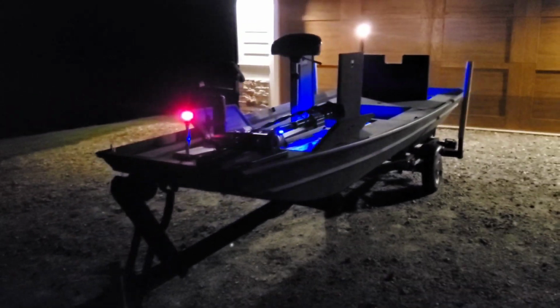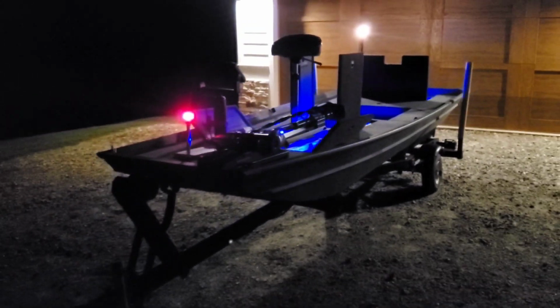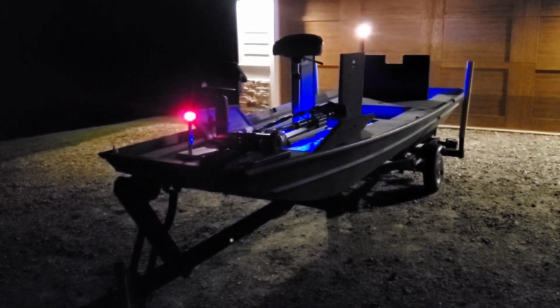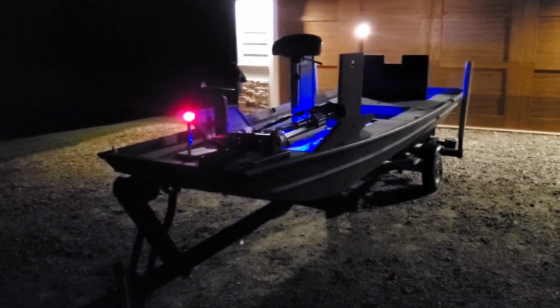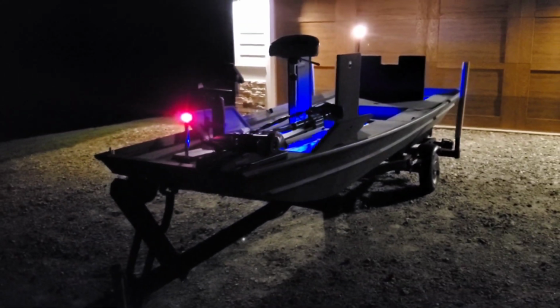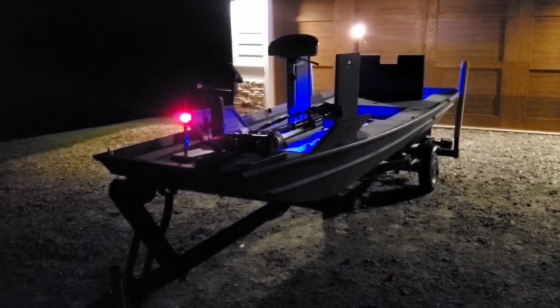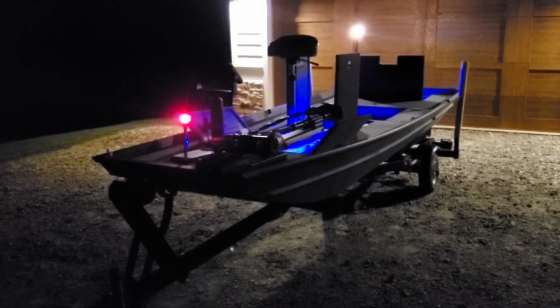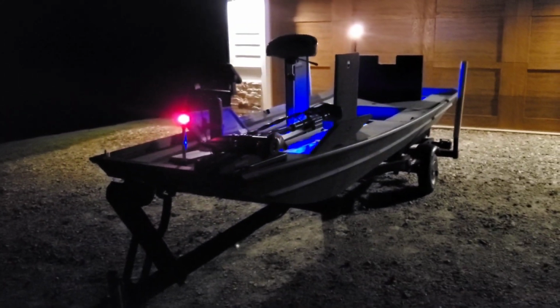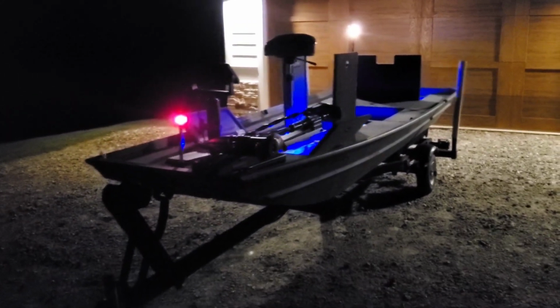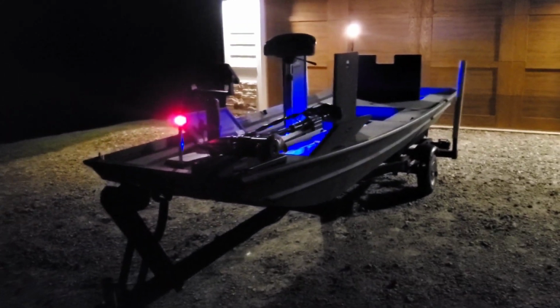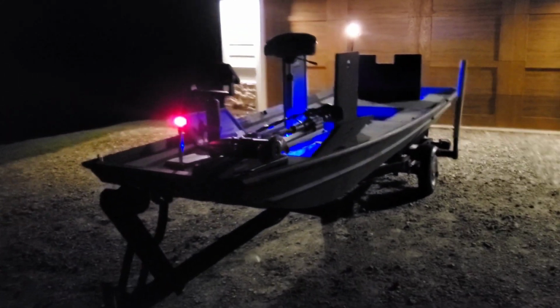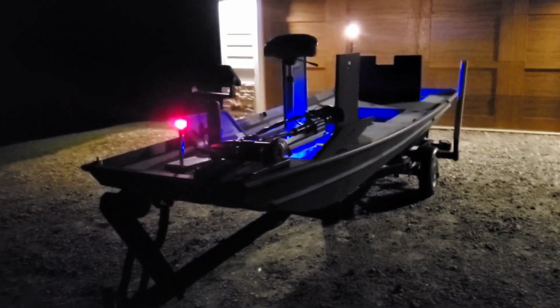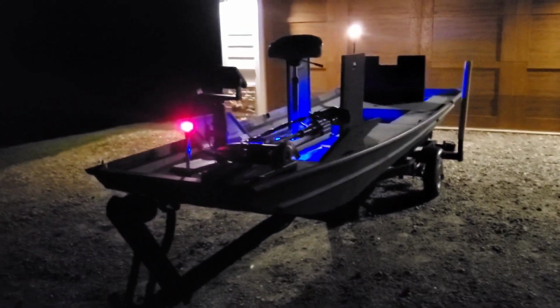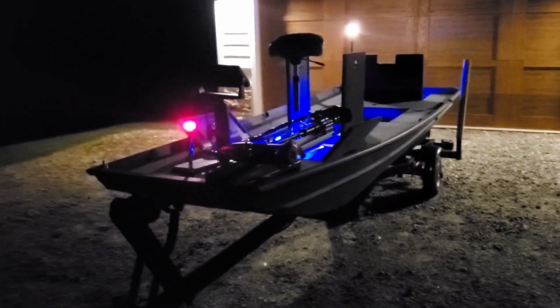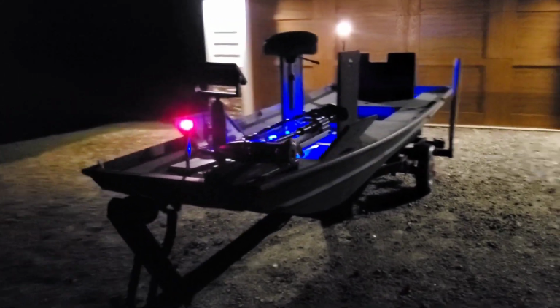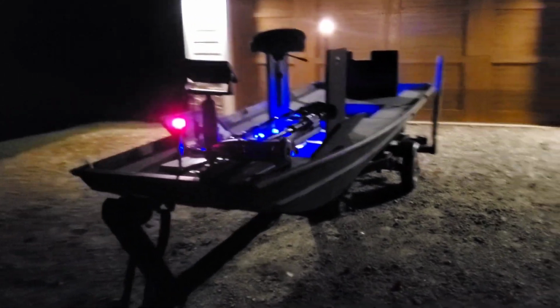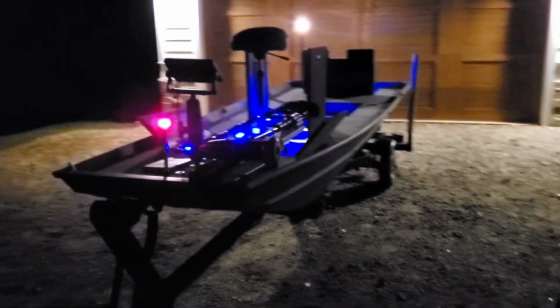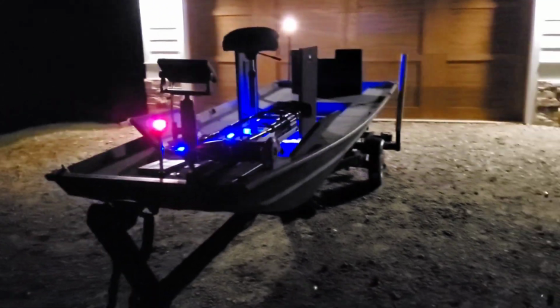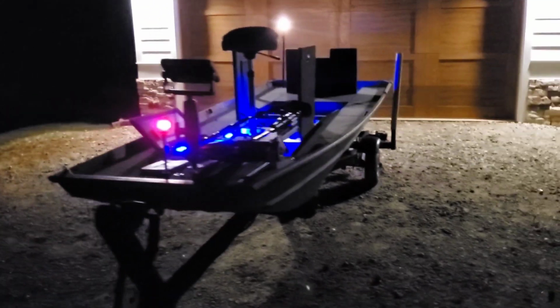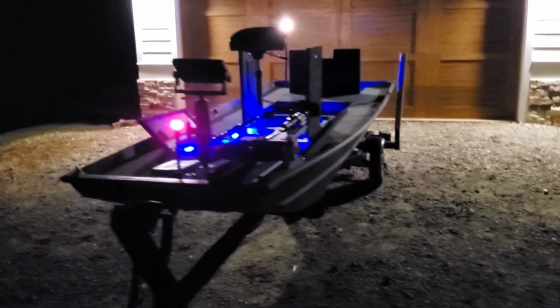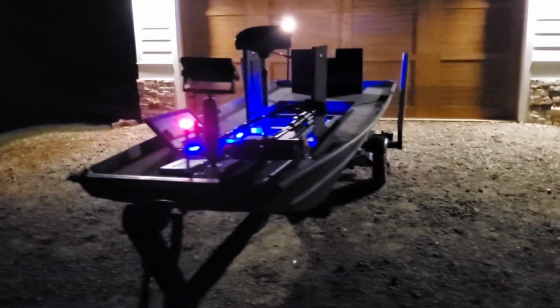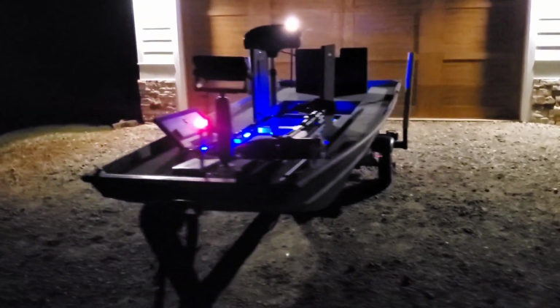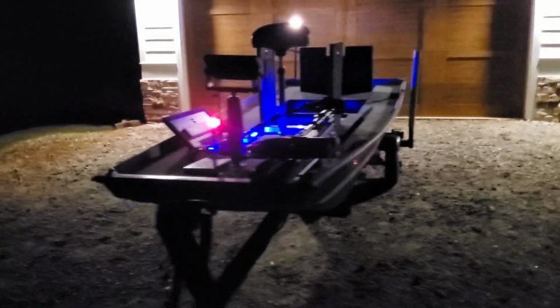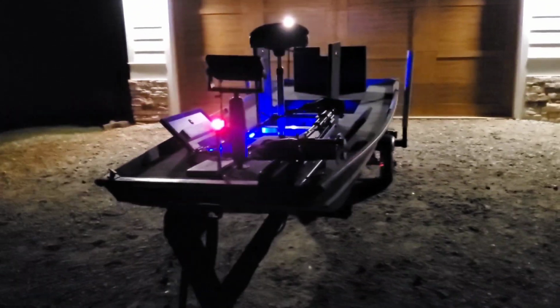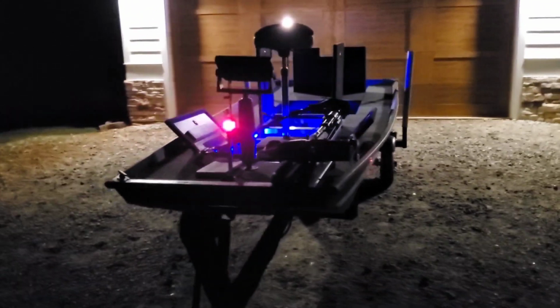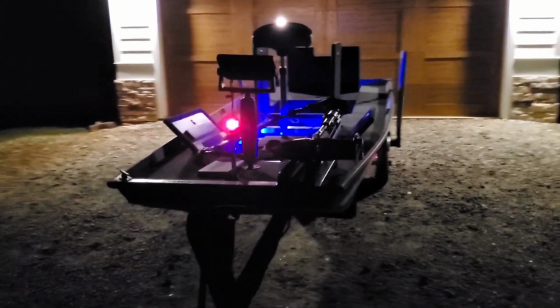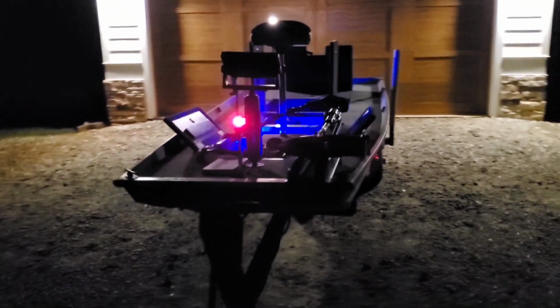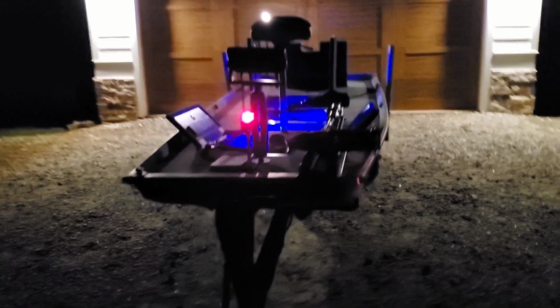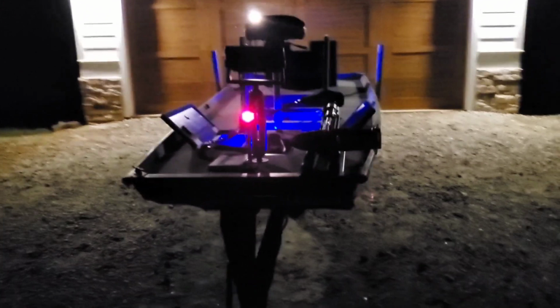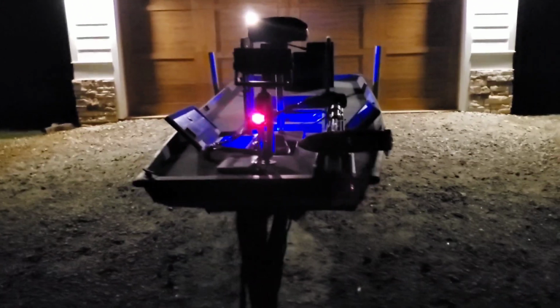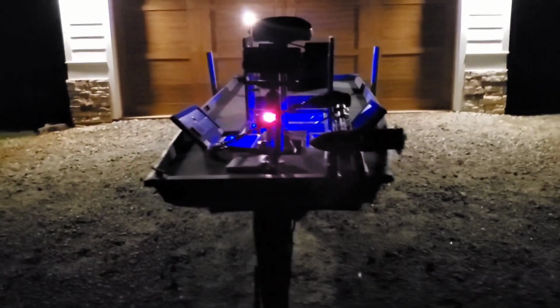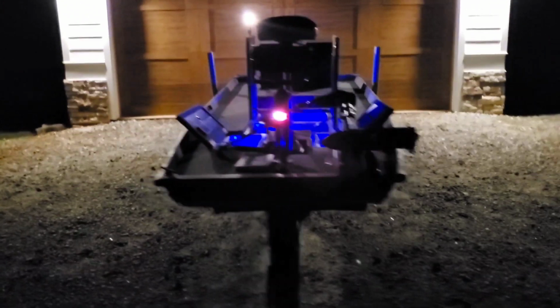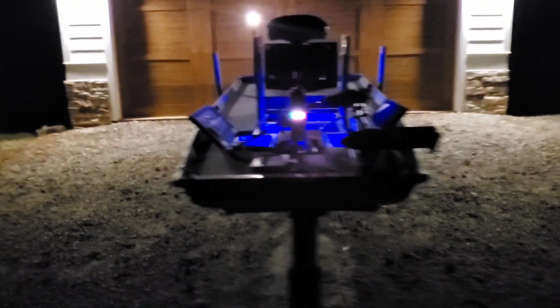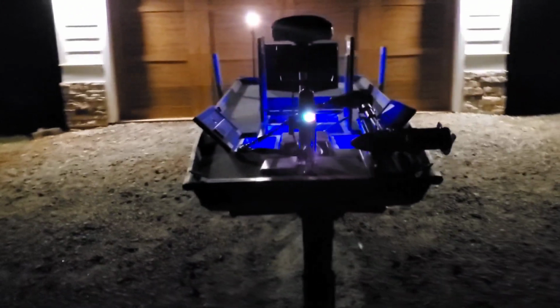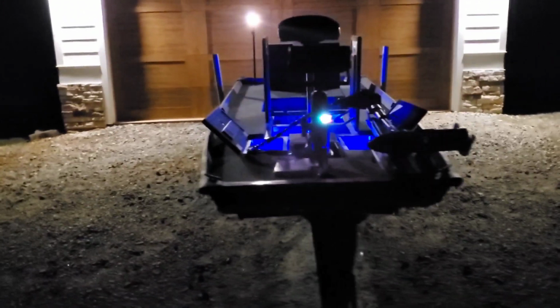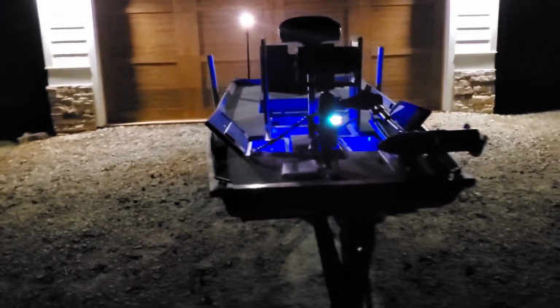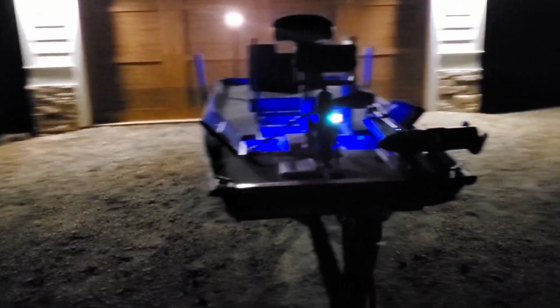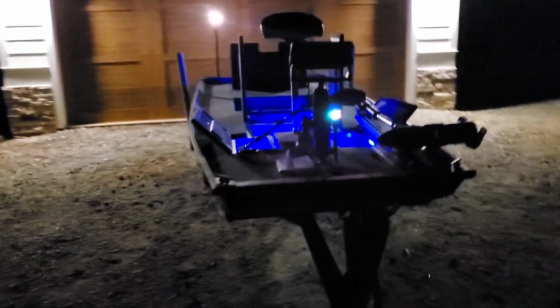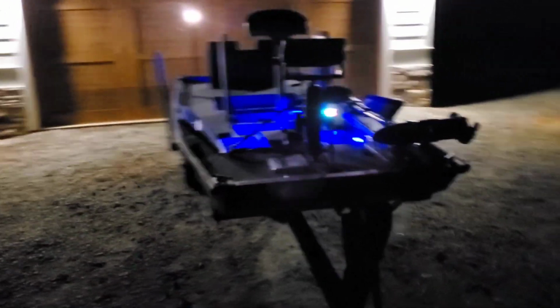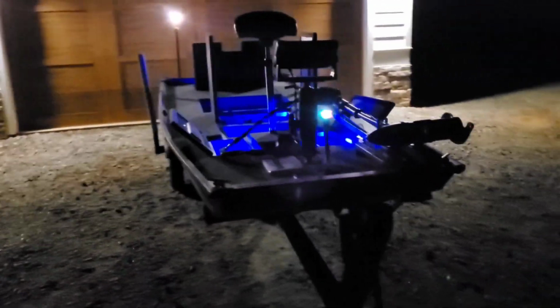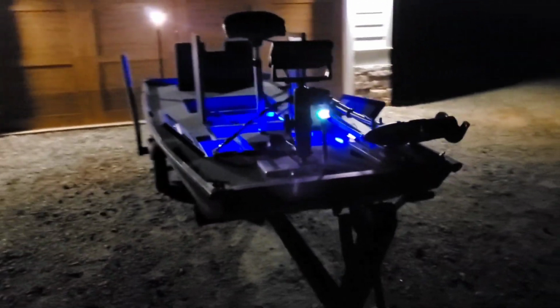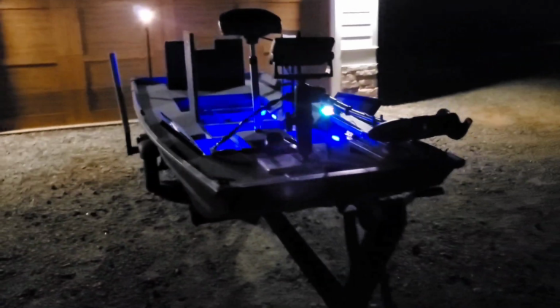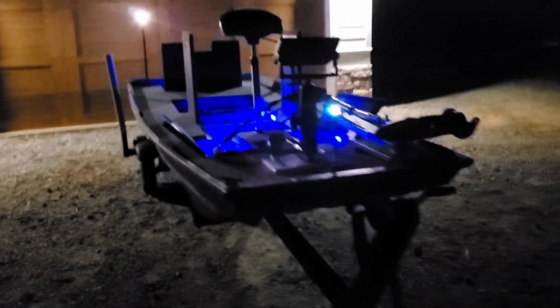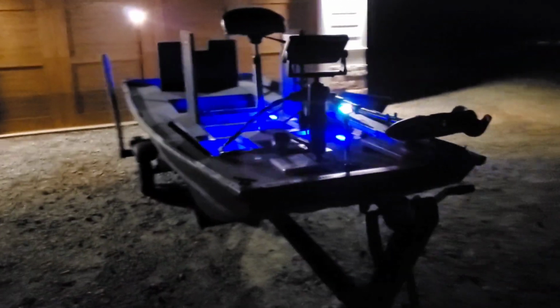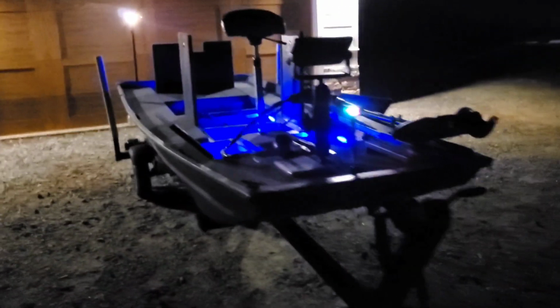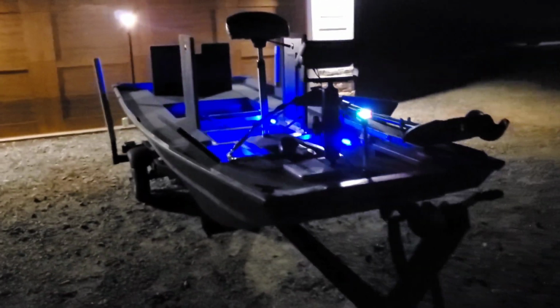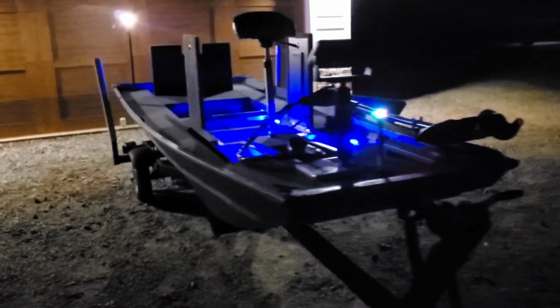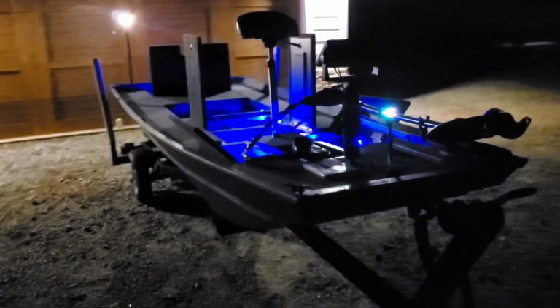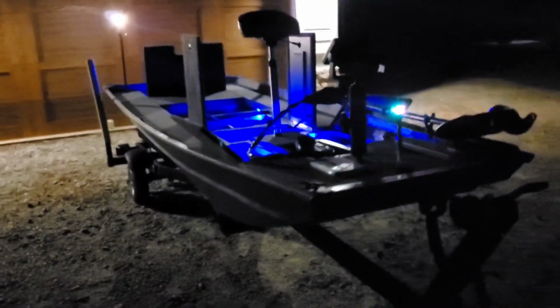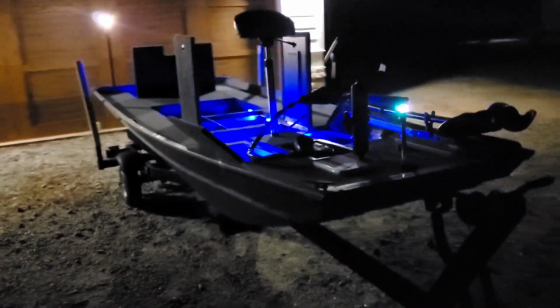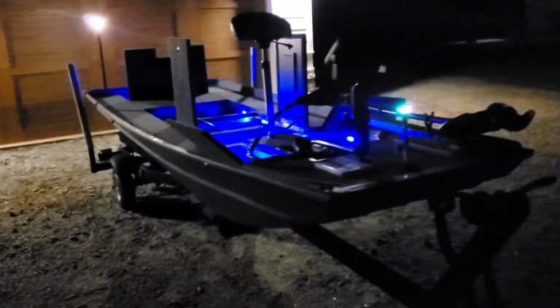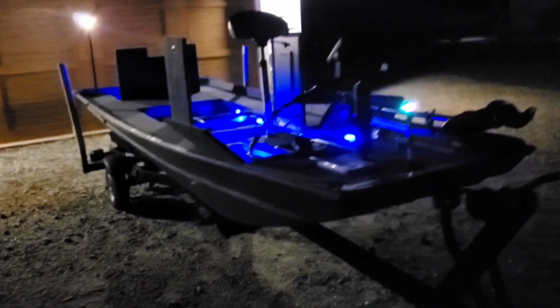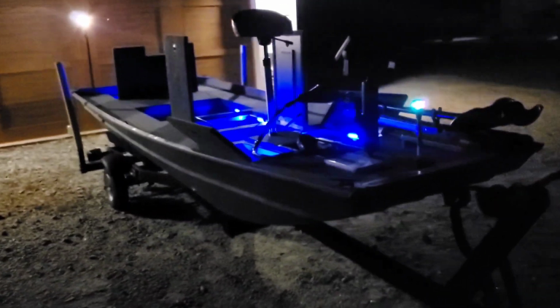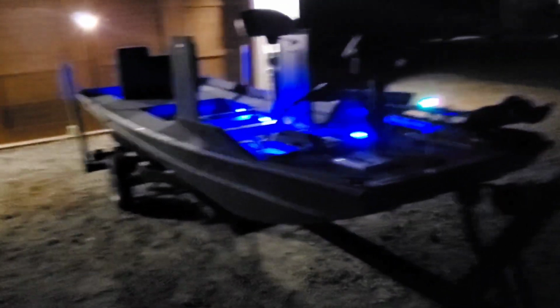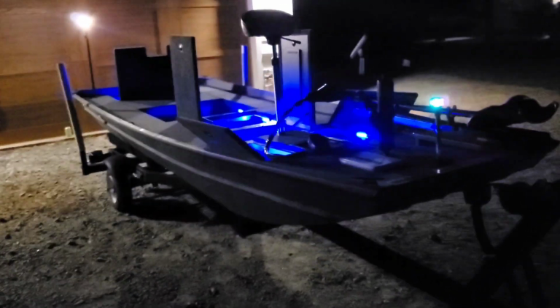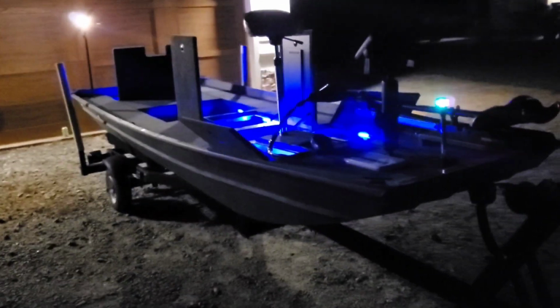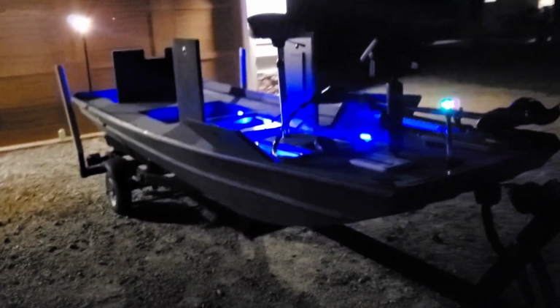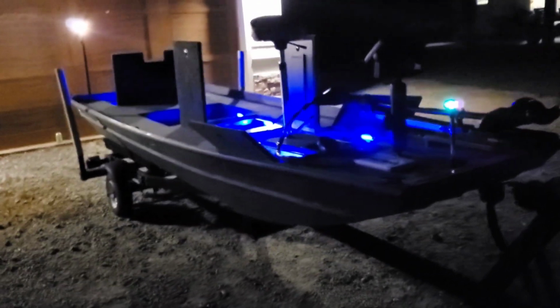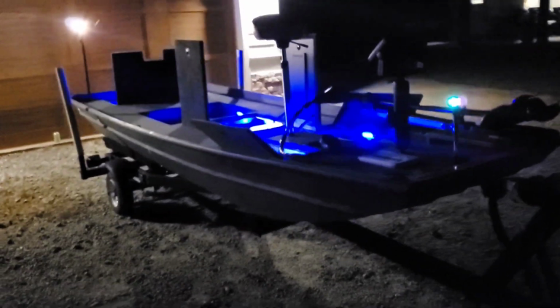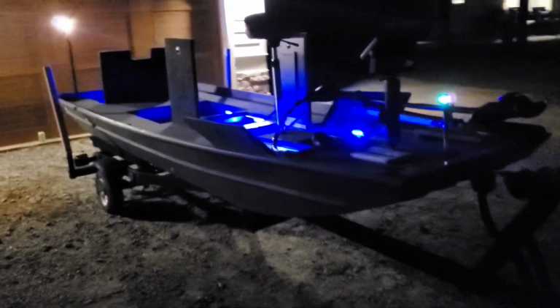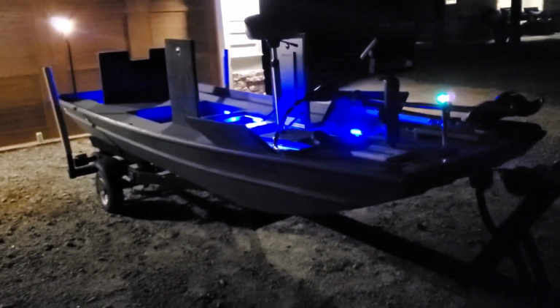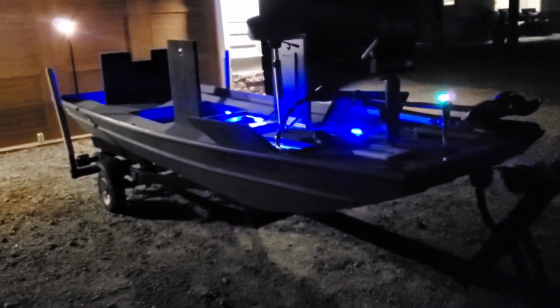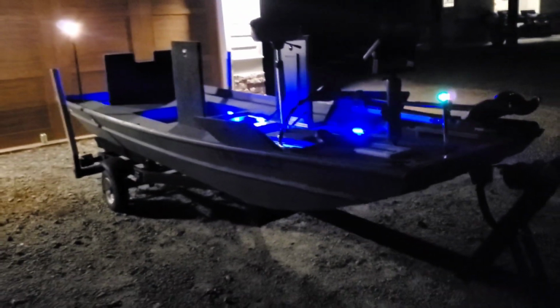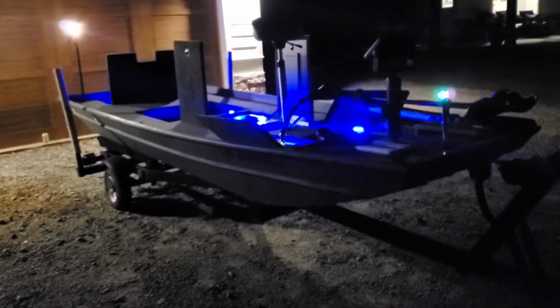Let me know what you guys think. If you're new to the channel, click subscribe if you like what you see. More builds to come. Thanks, guys — have a good one.